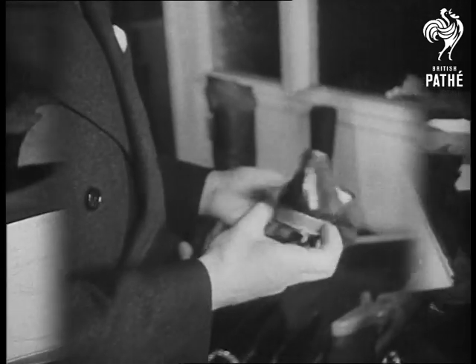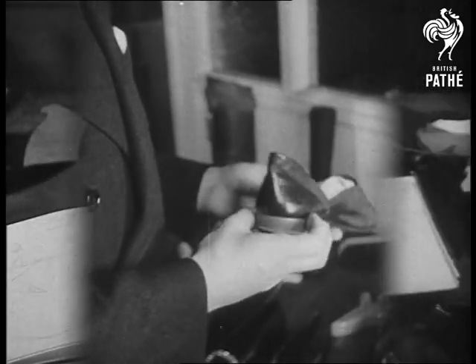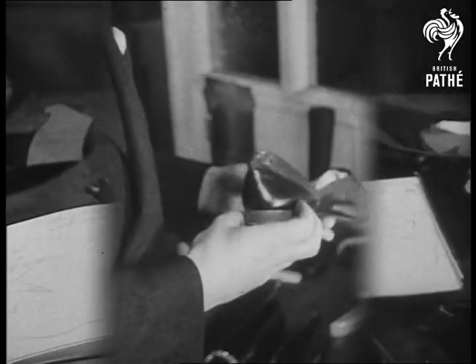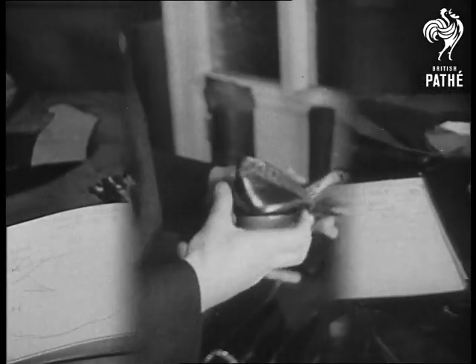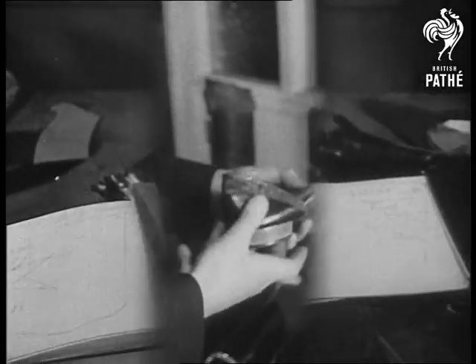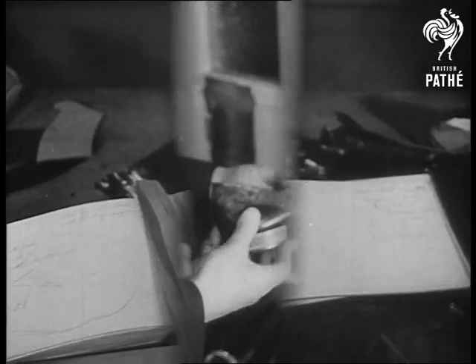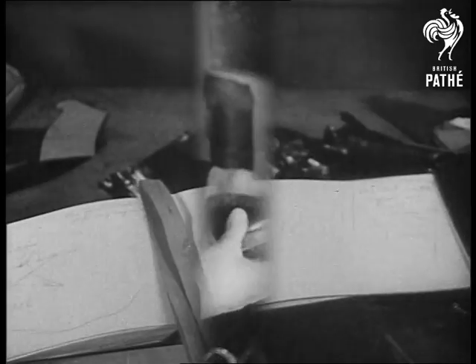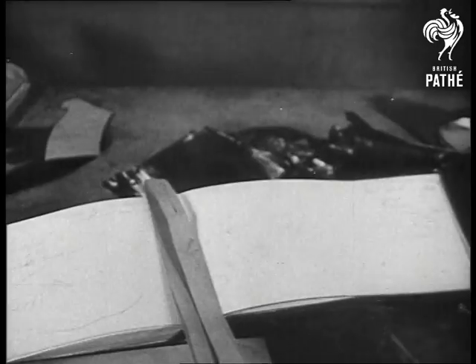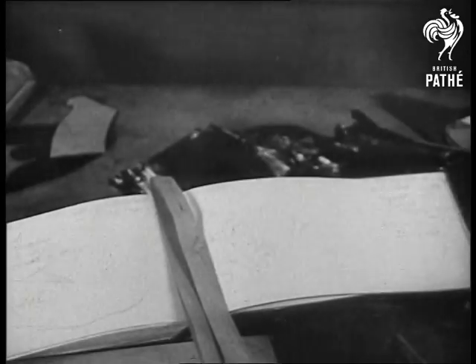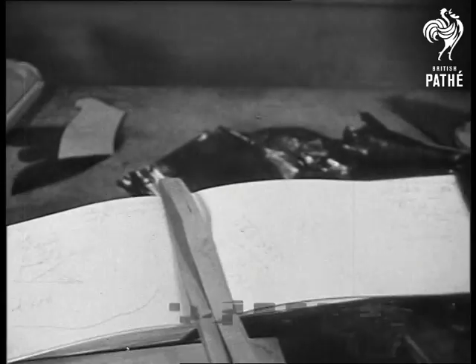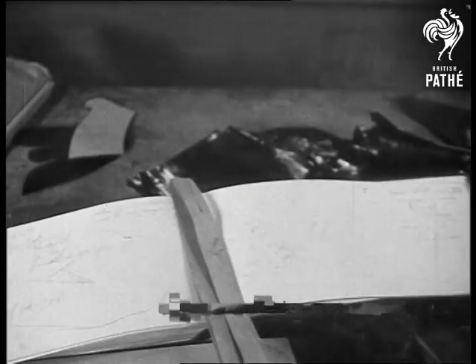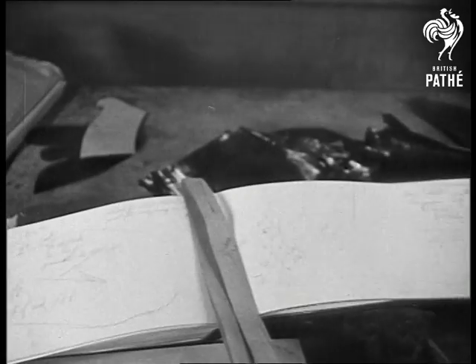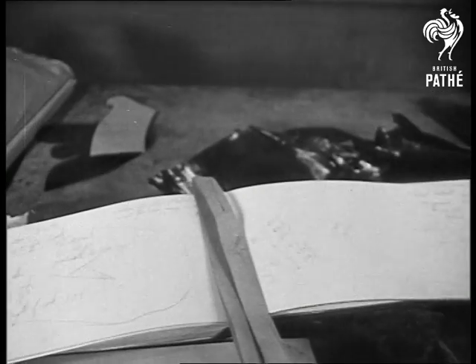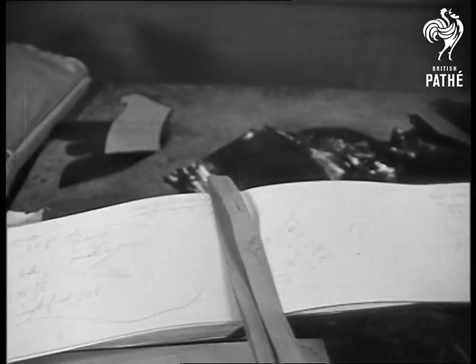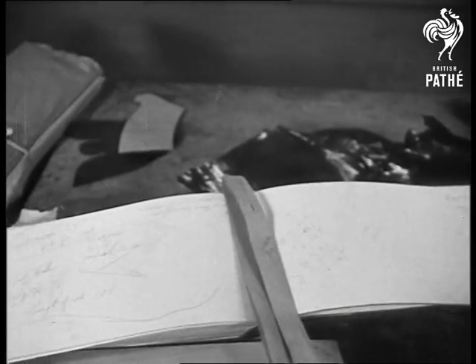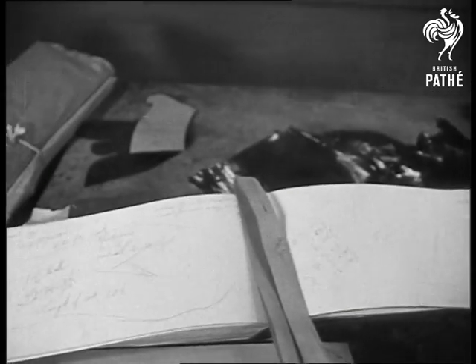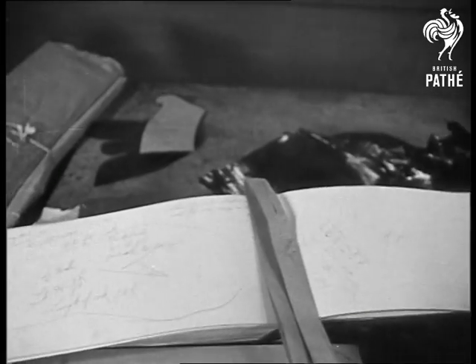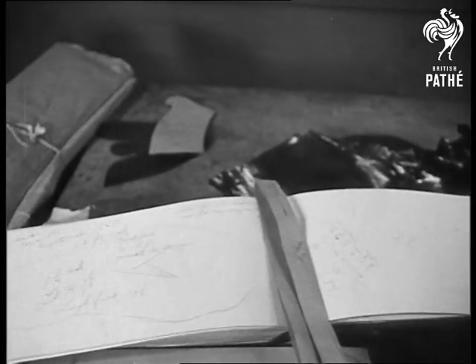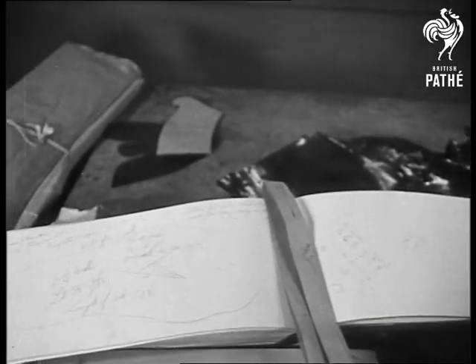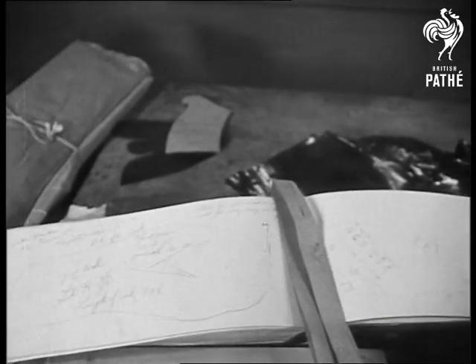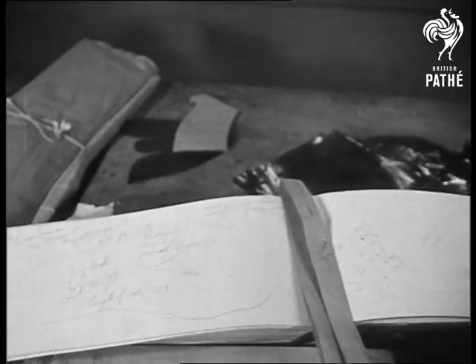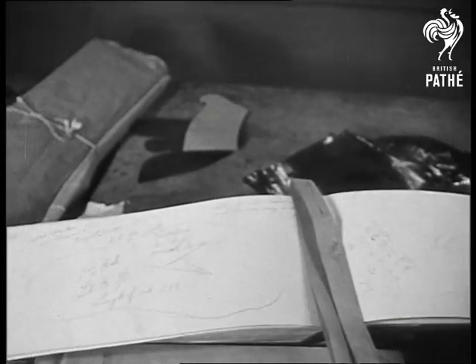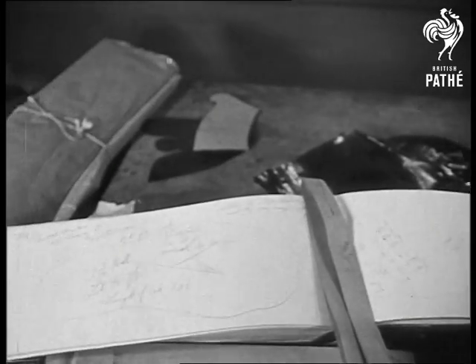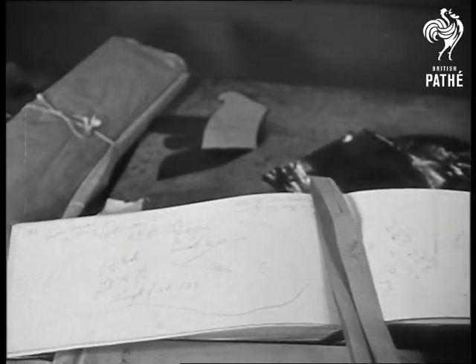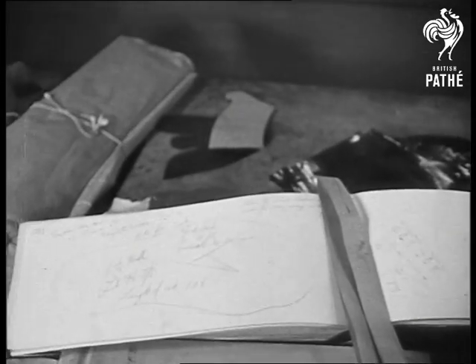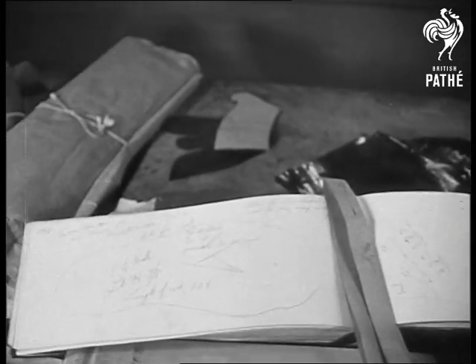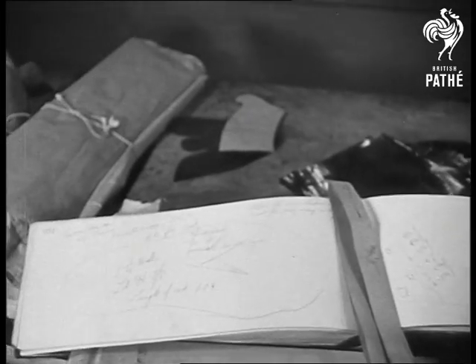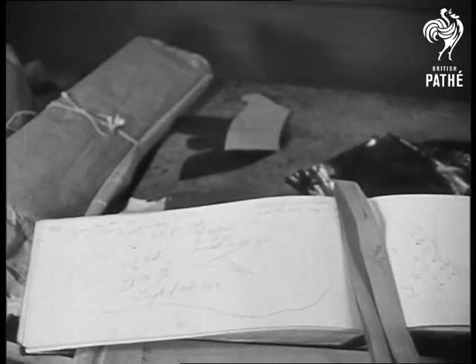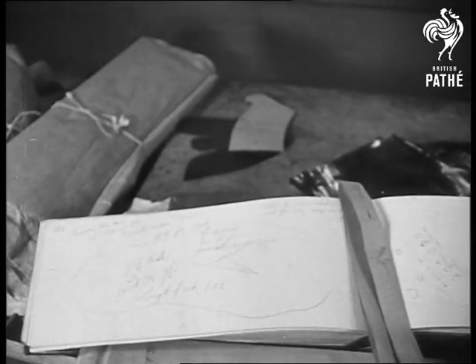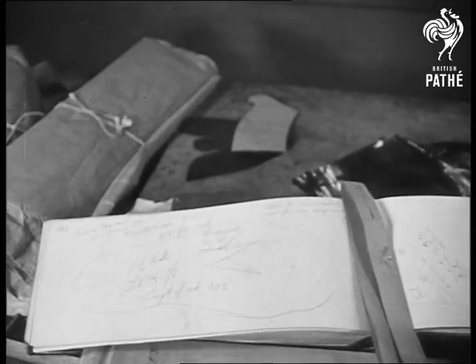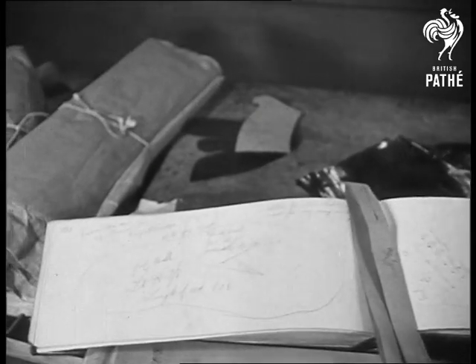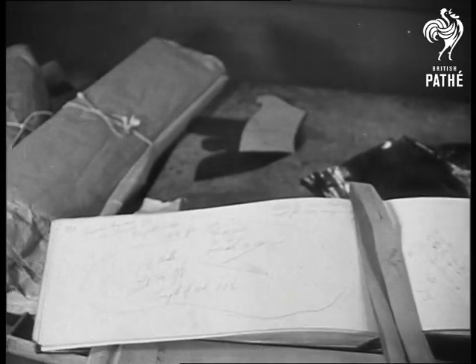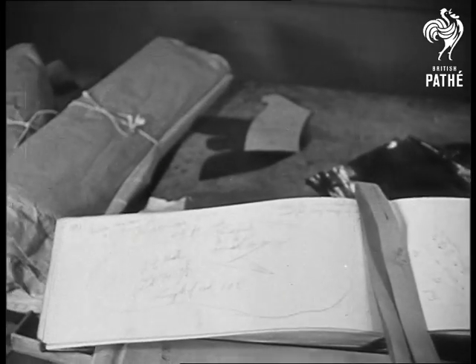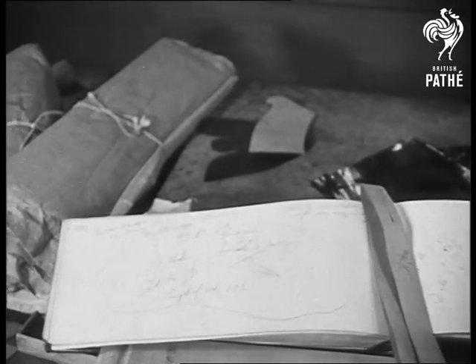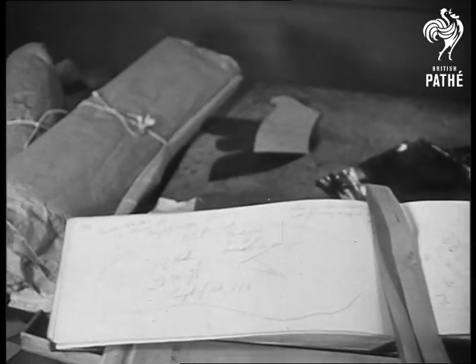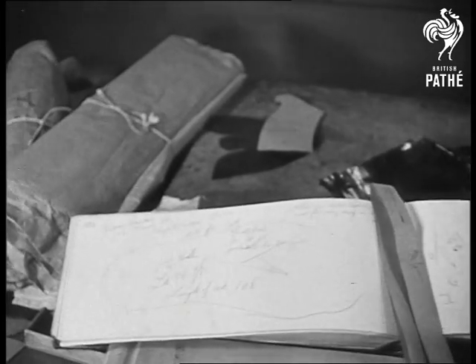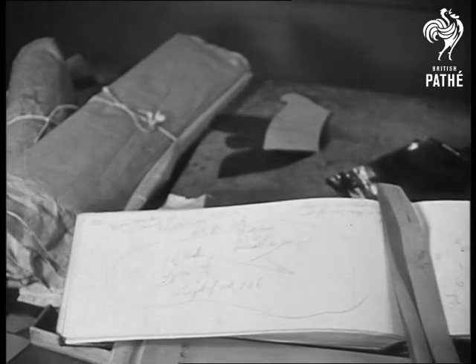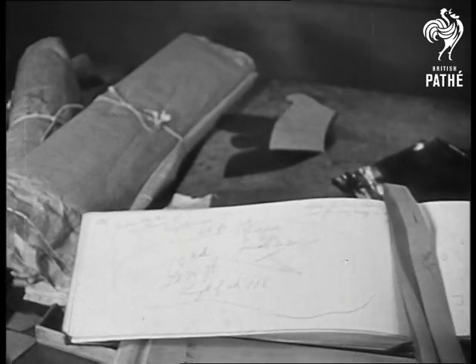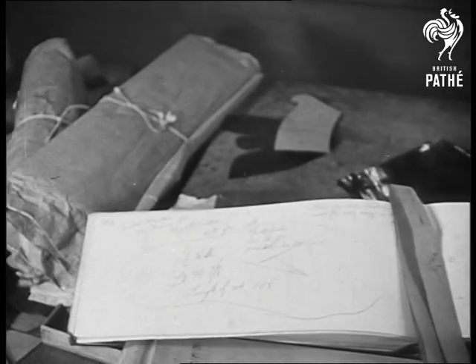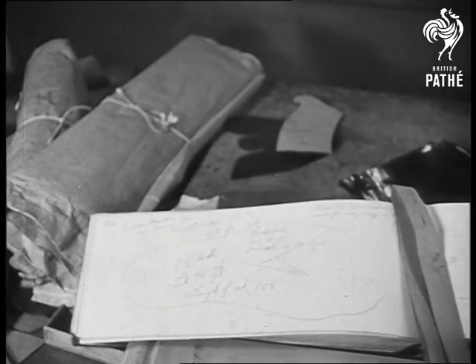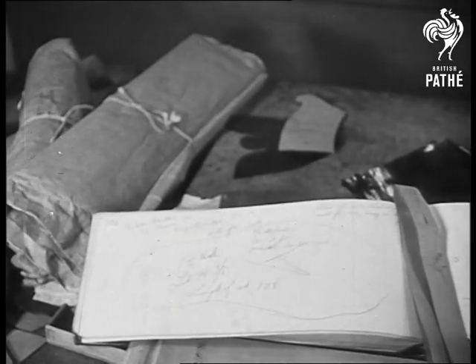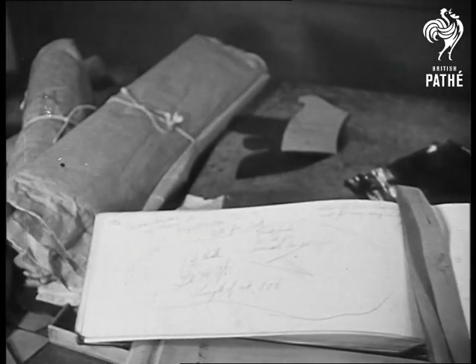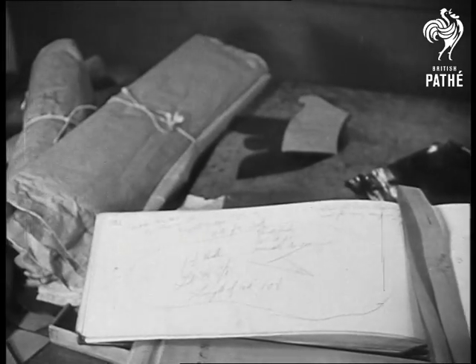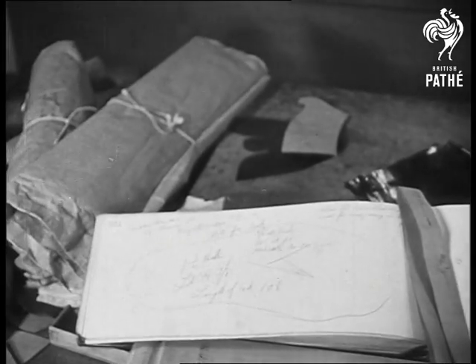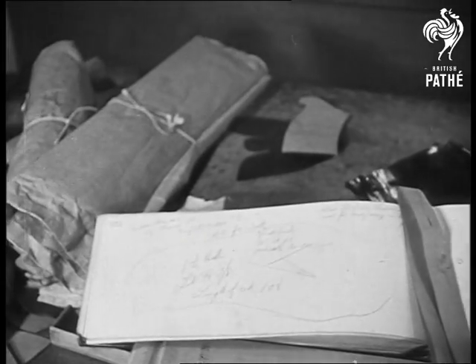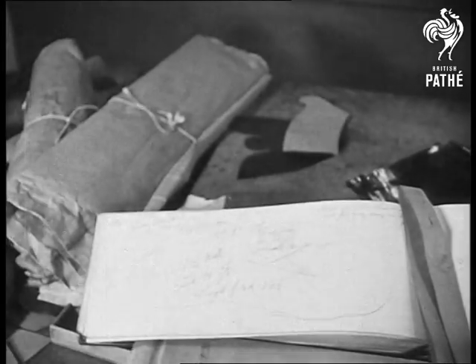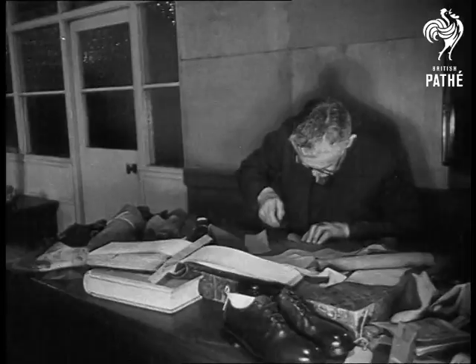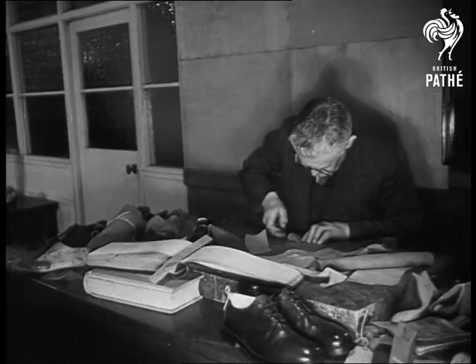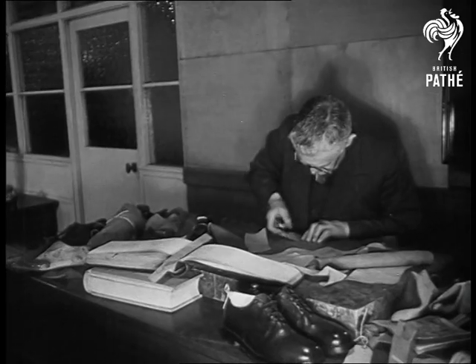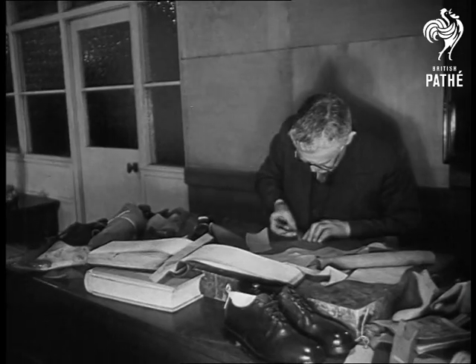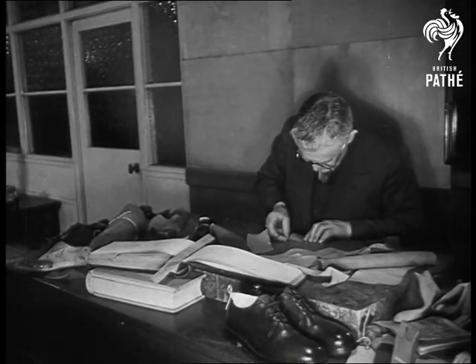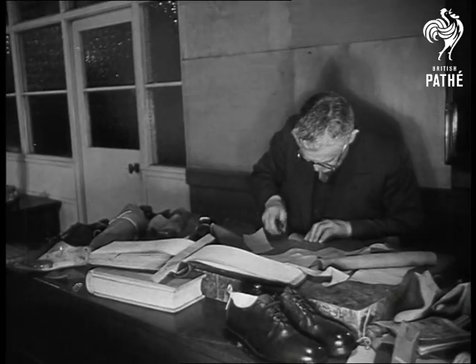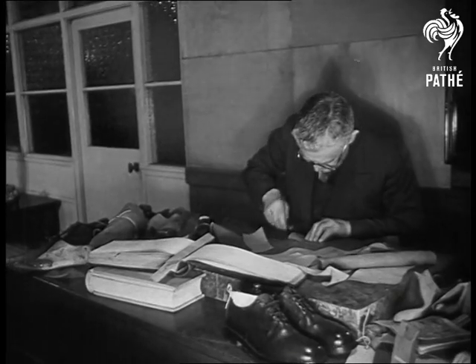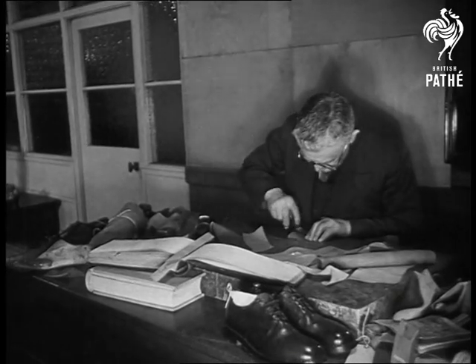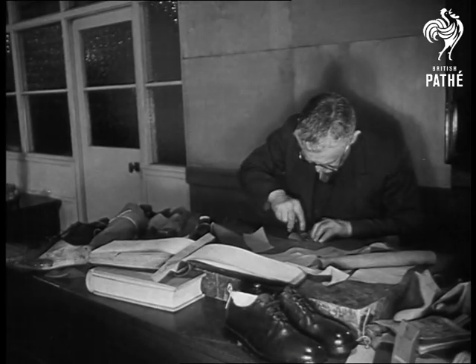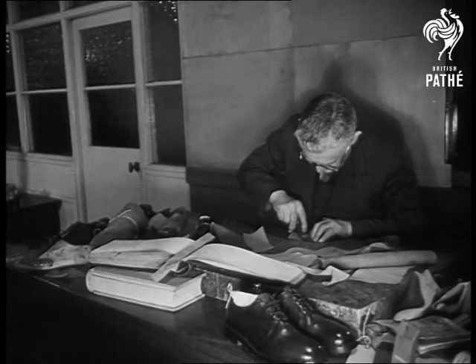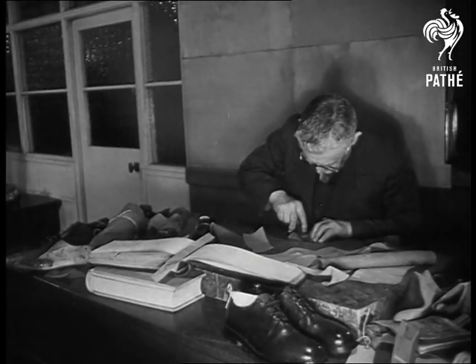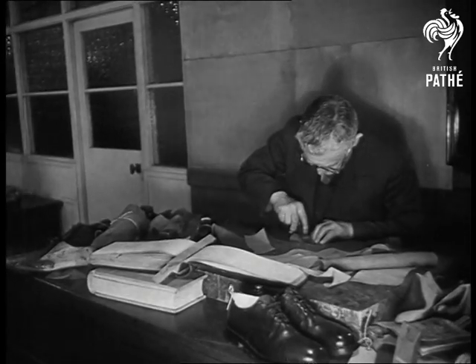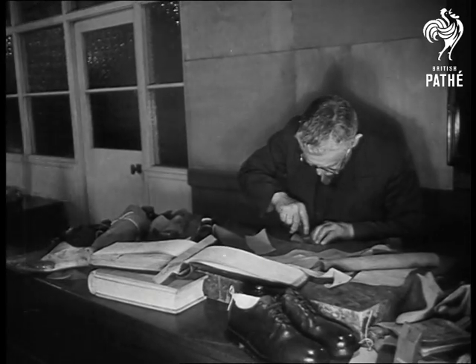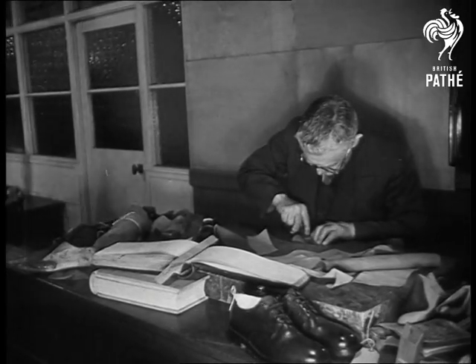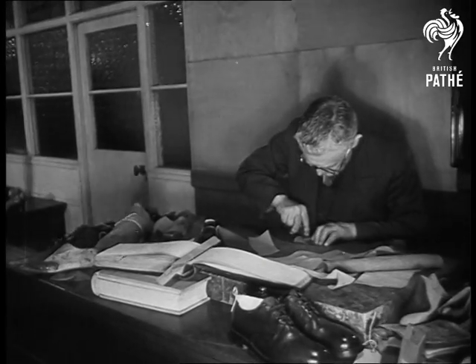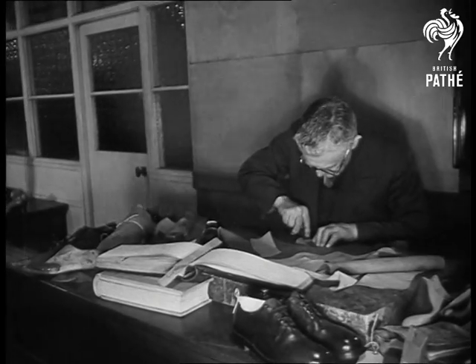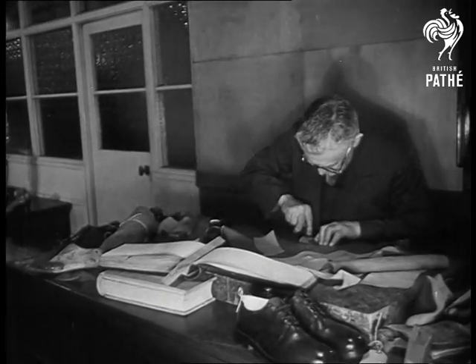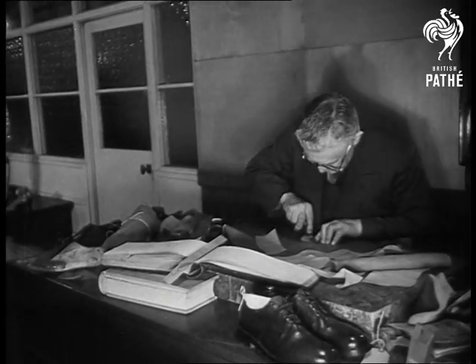Autograph hunters would be interested in this book. Here are the penciled outlines of Gordon Harker's feet, and on the other pages are many more footprints of the famous.